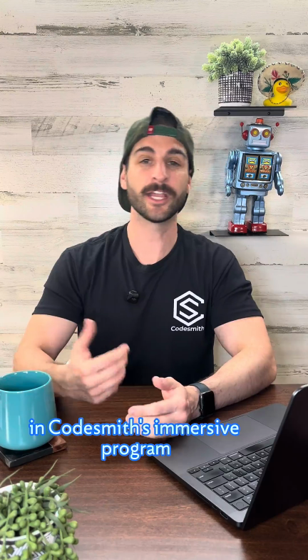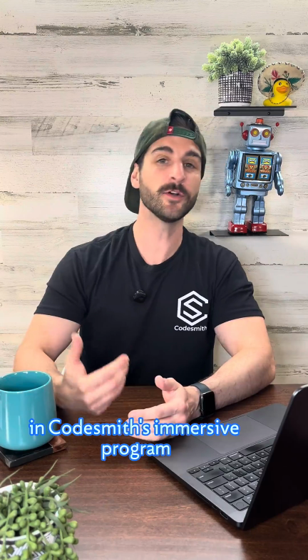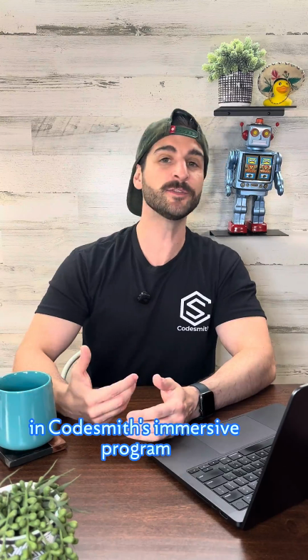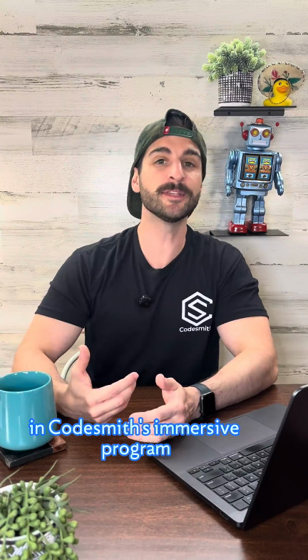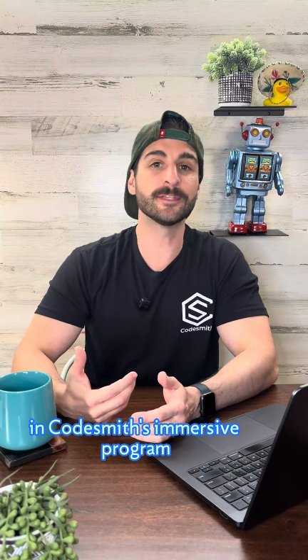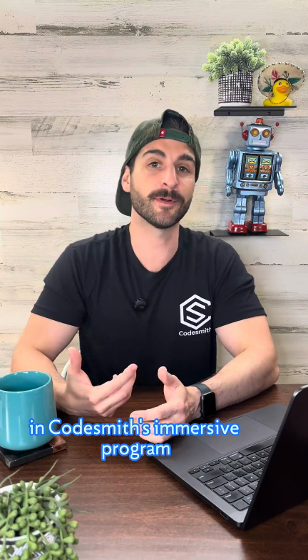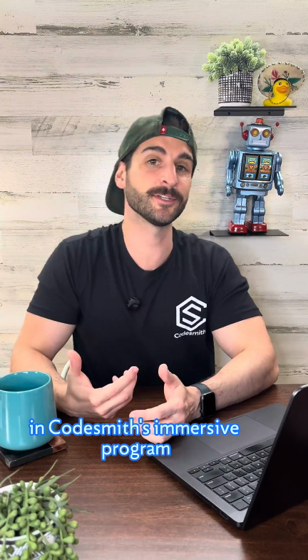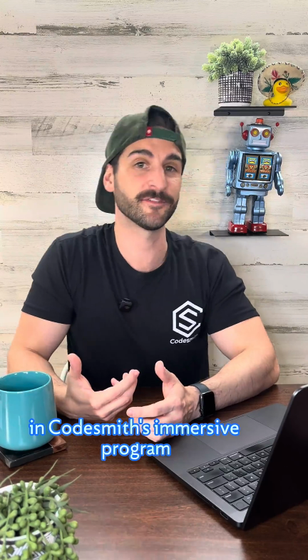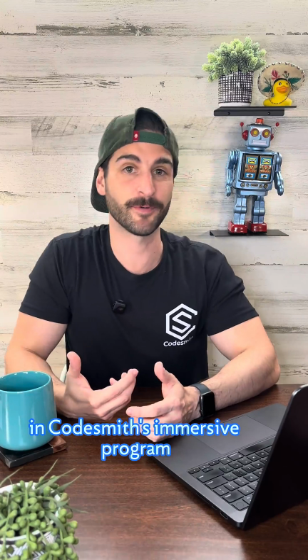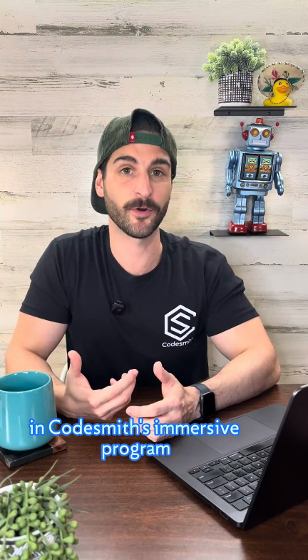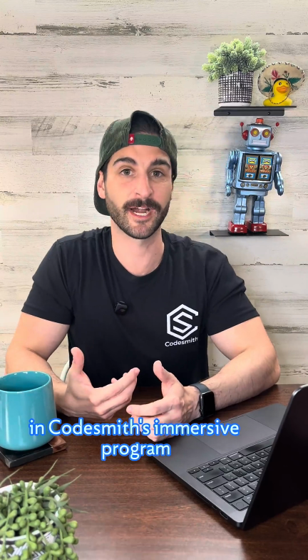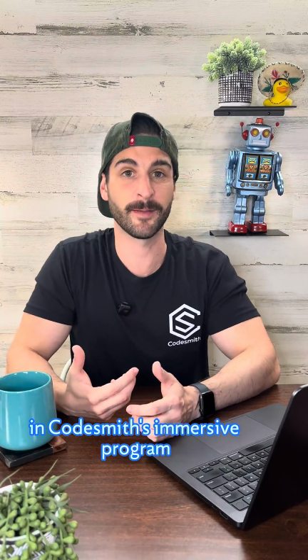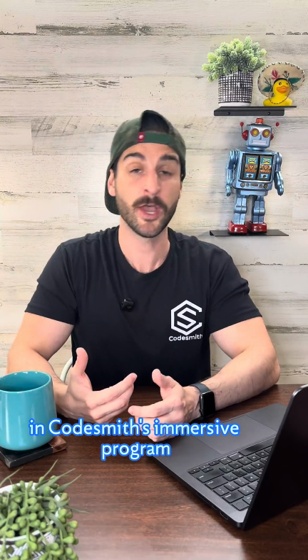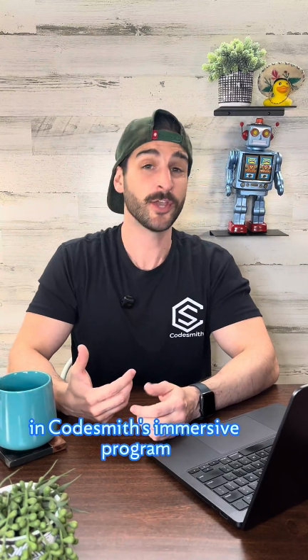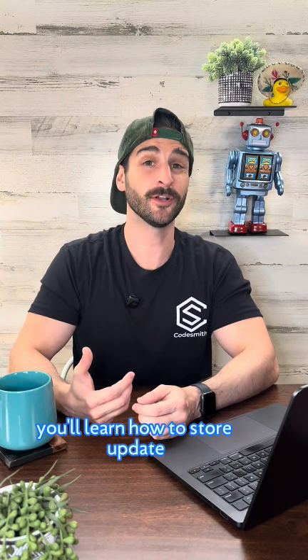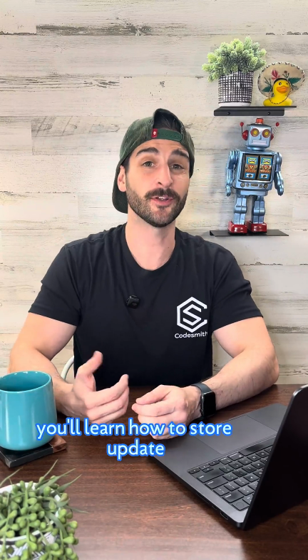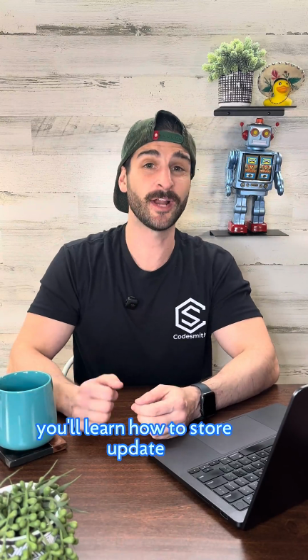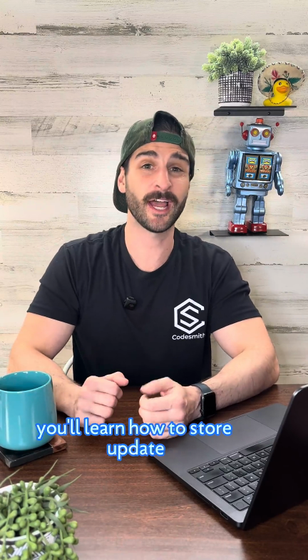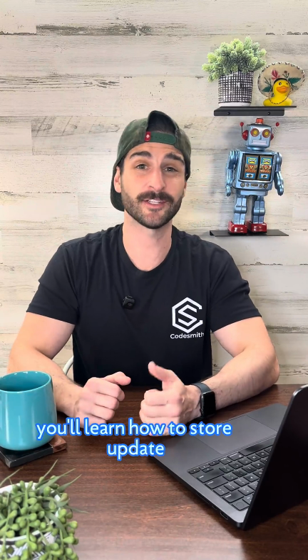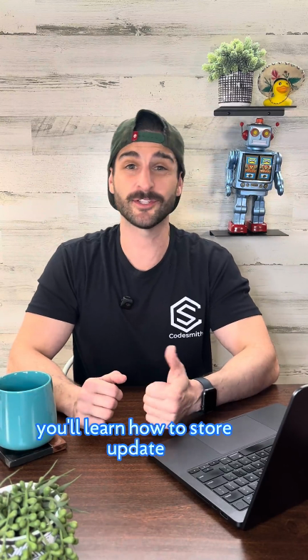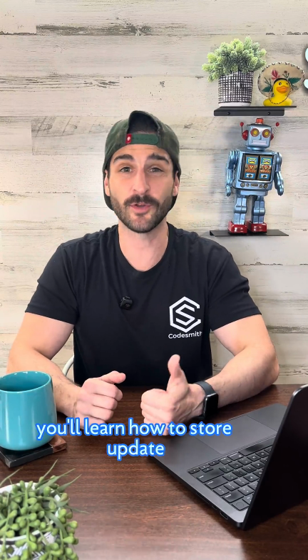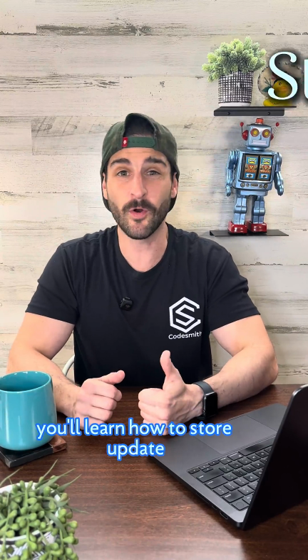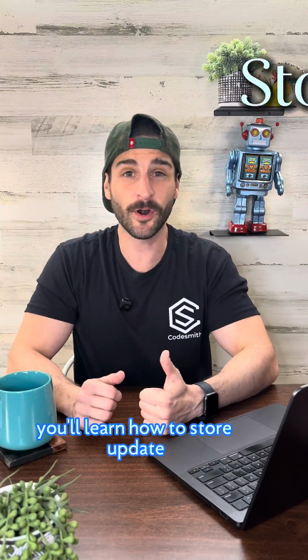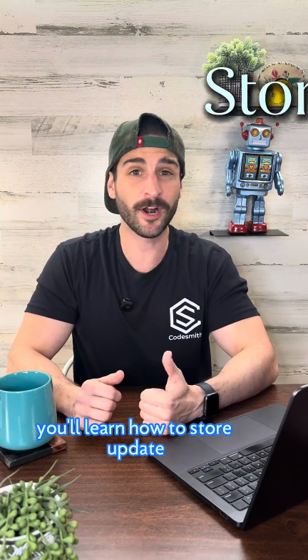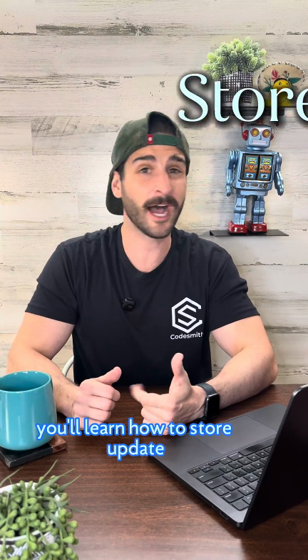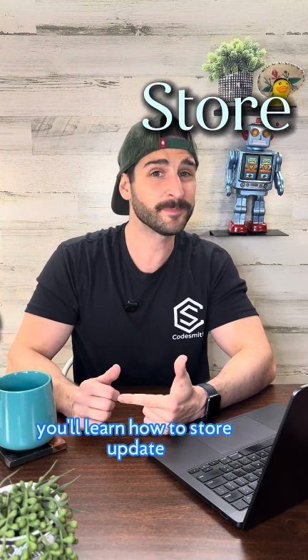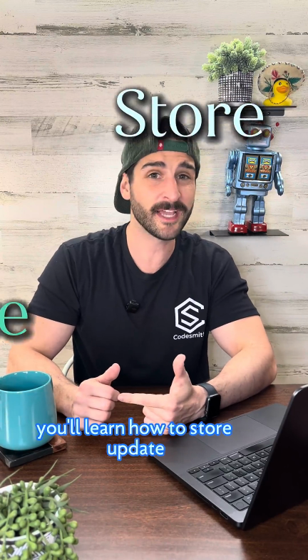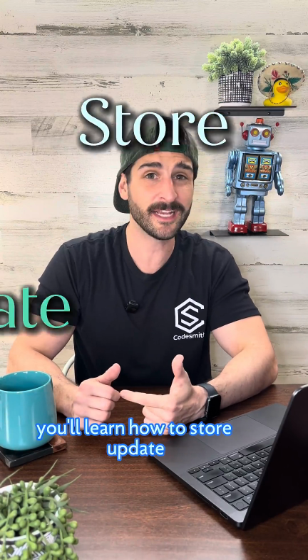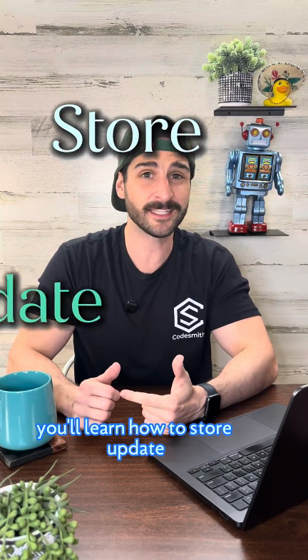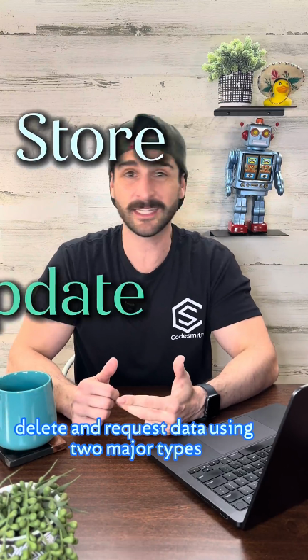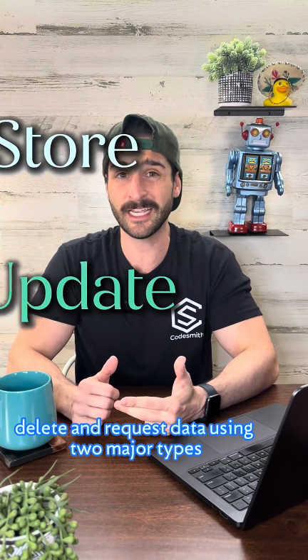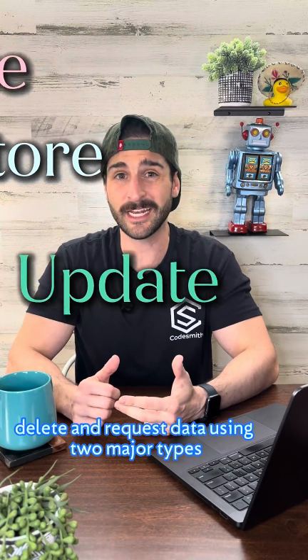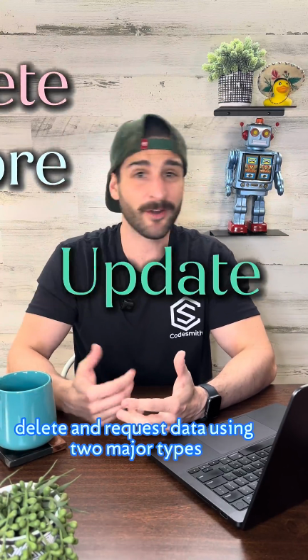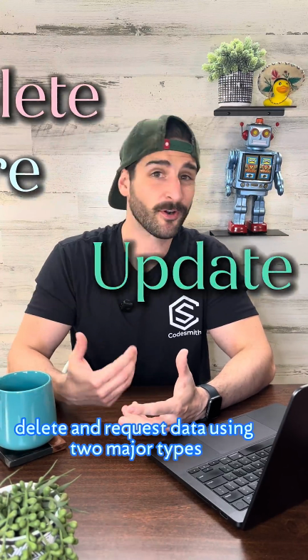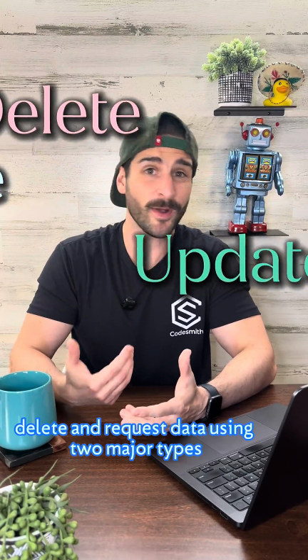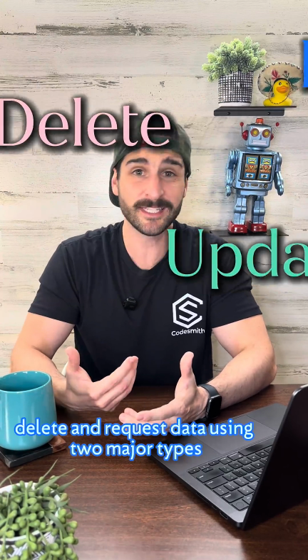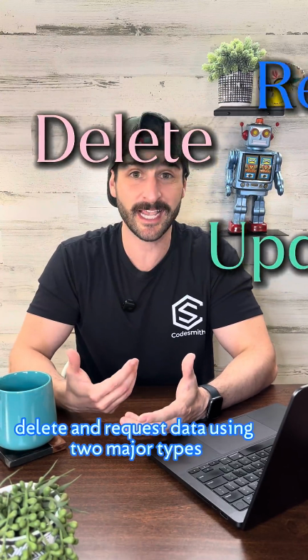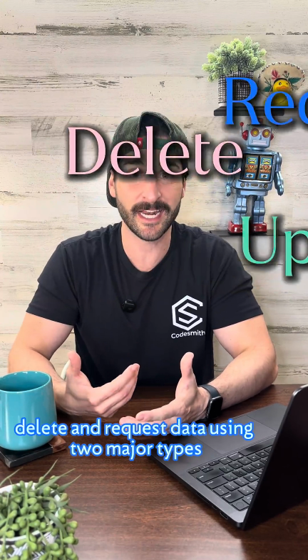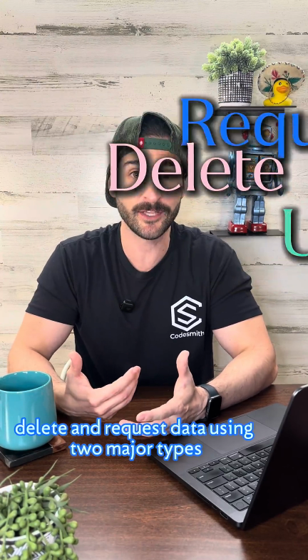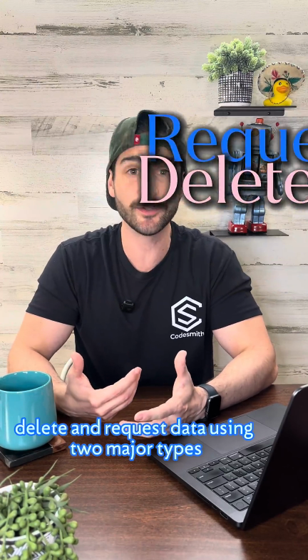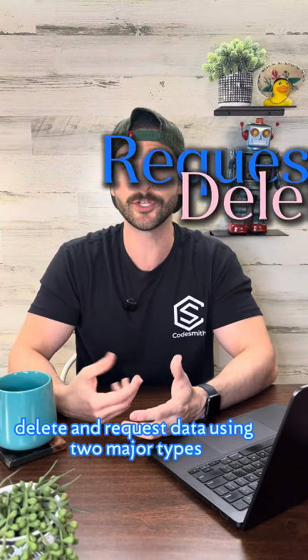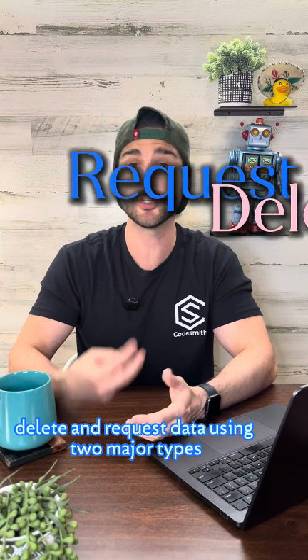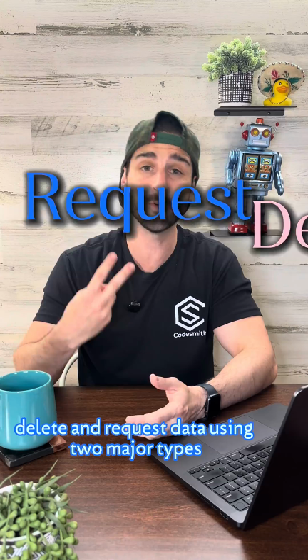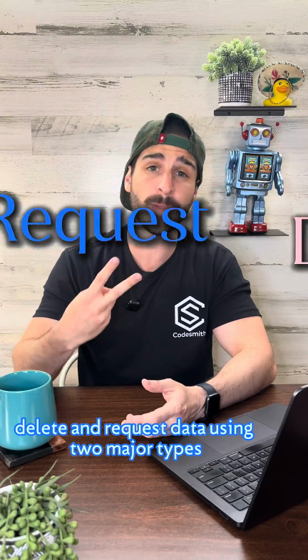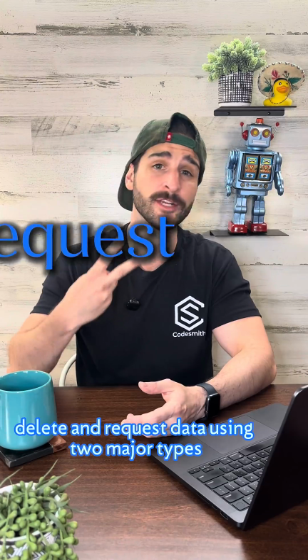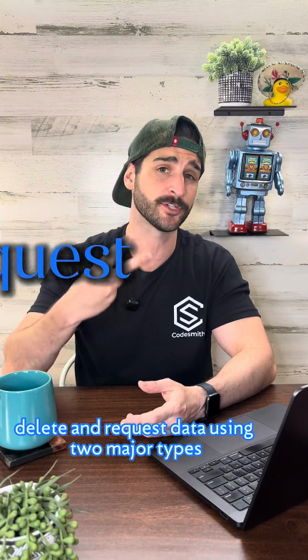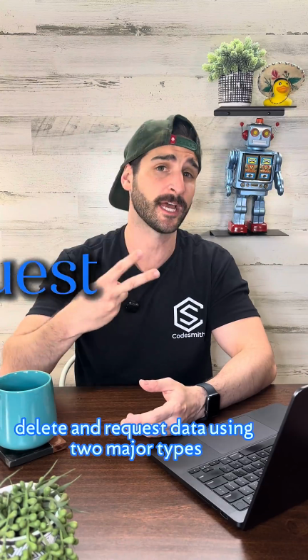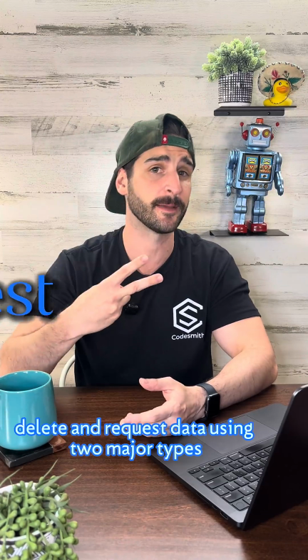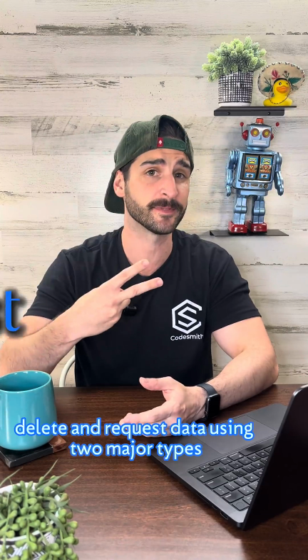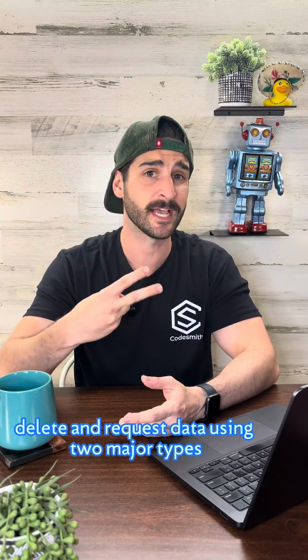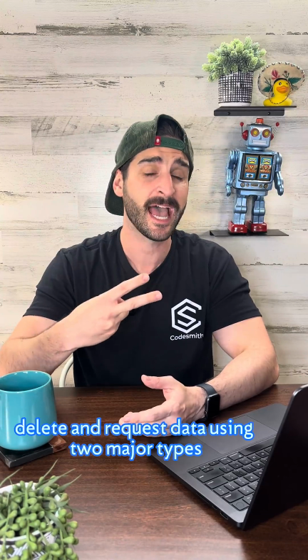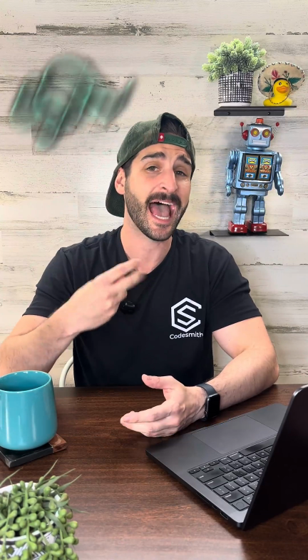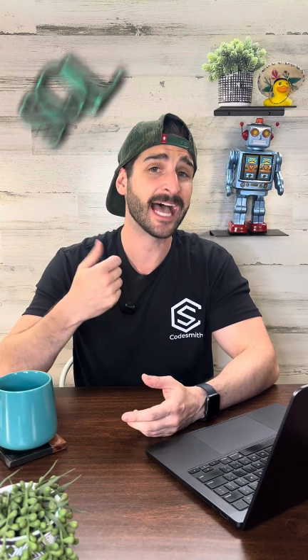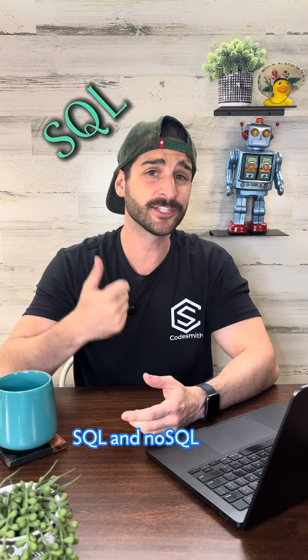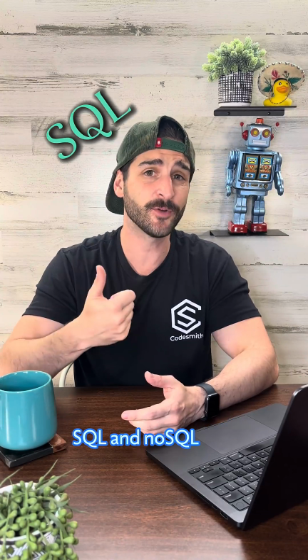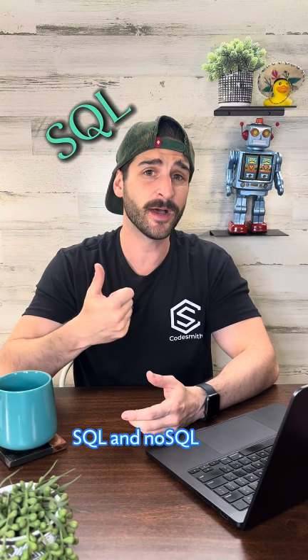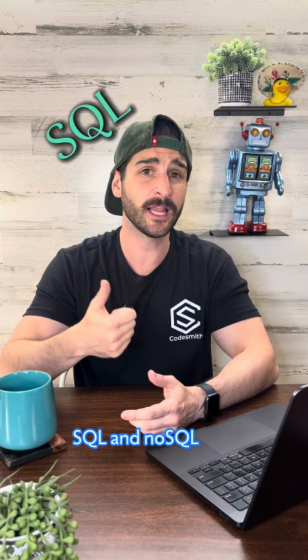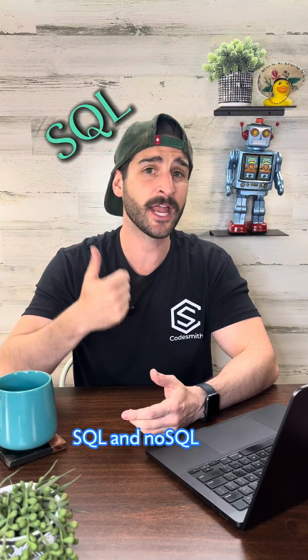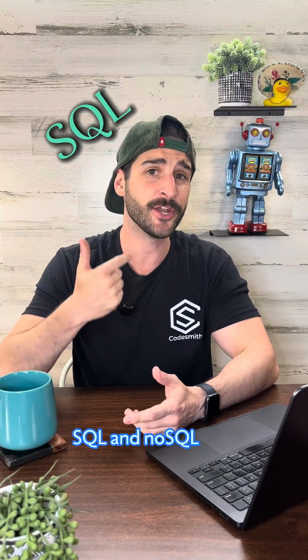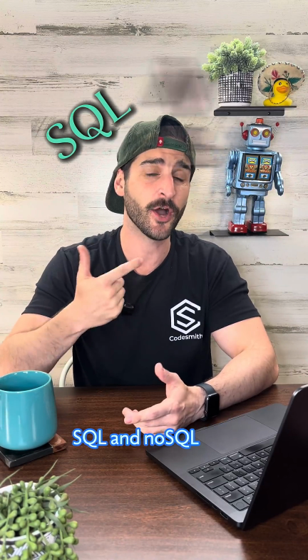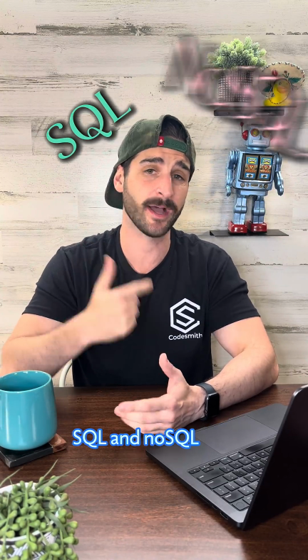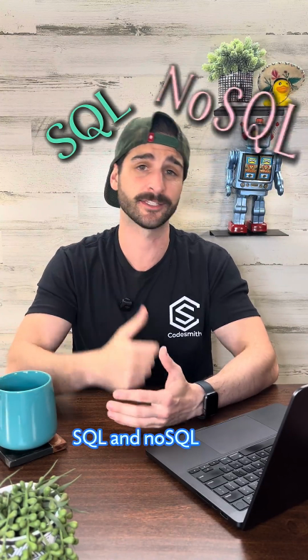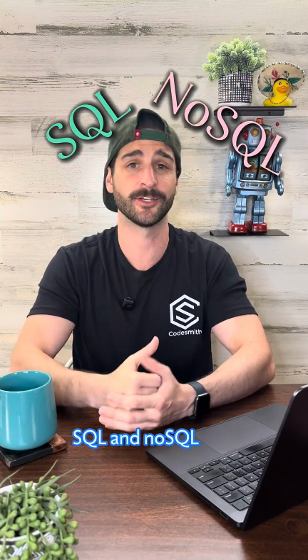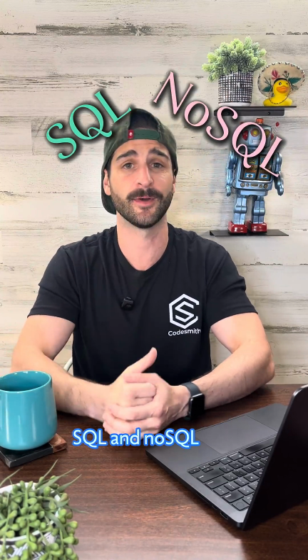In Codesmith's Immersive program, you'll learn how to store, update, delete, and request data using two major types: SQL and NoSQL.